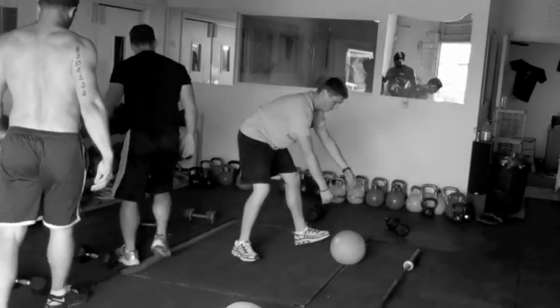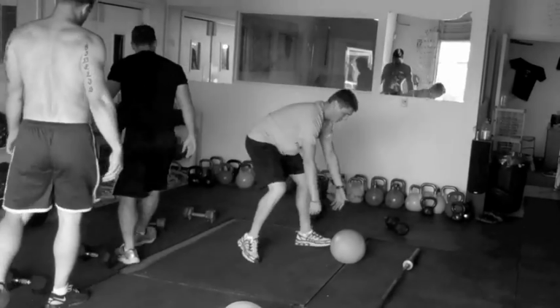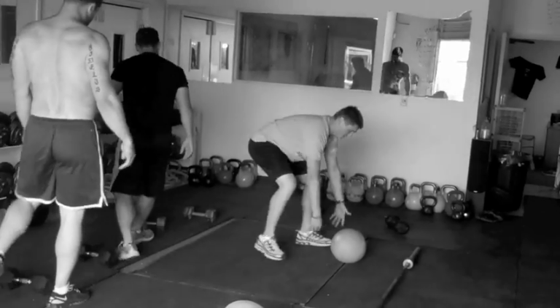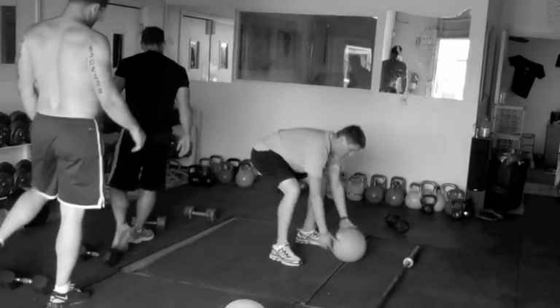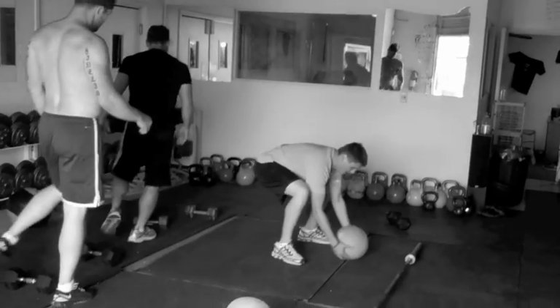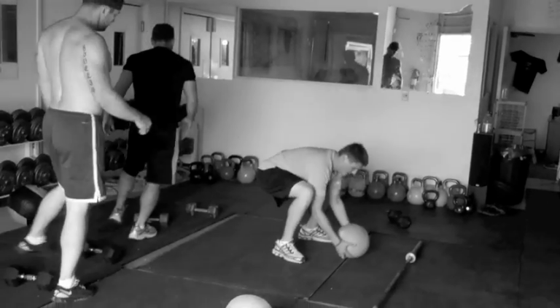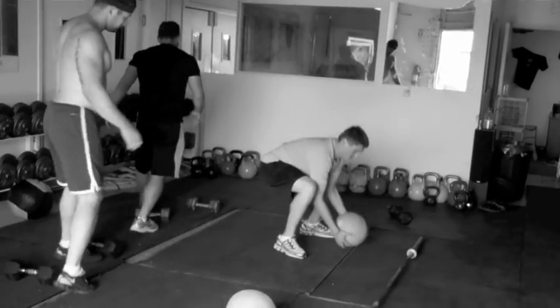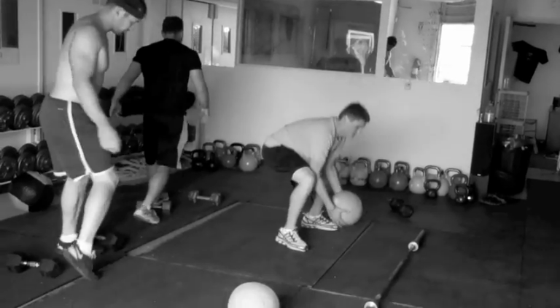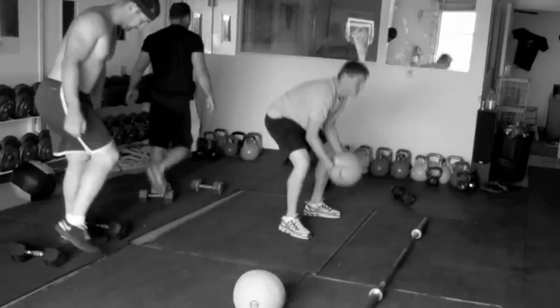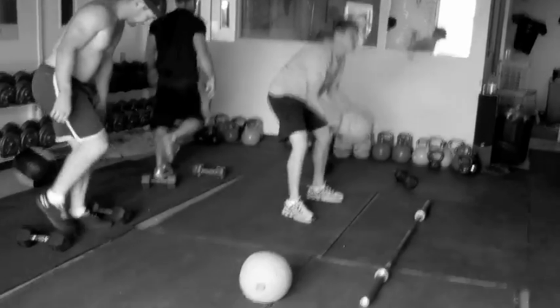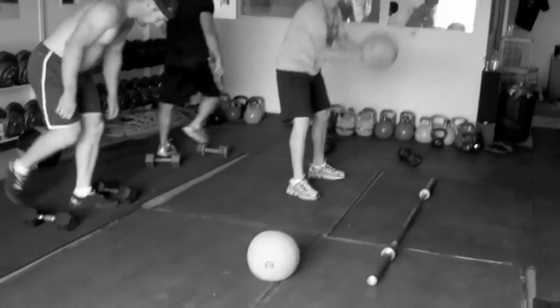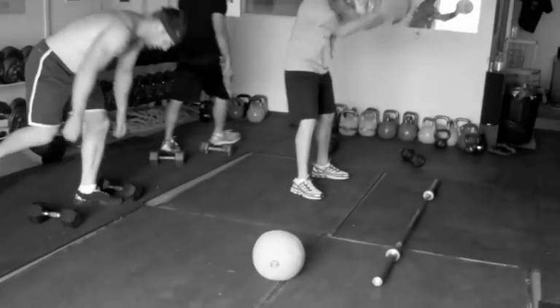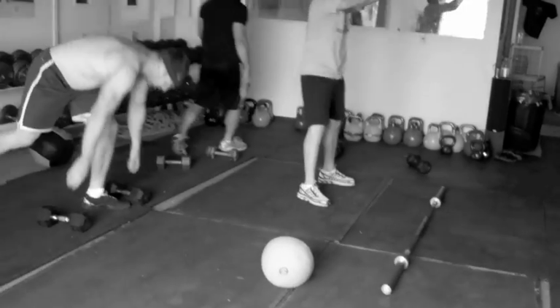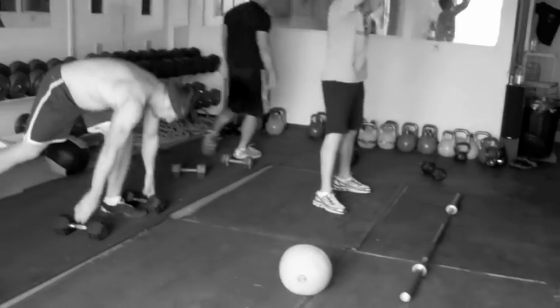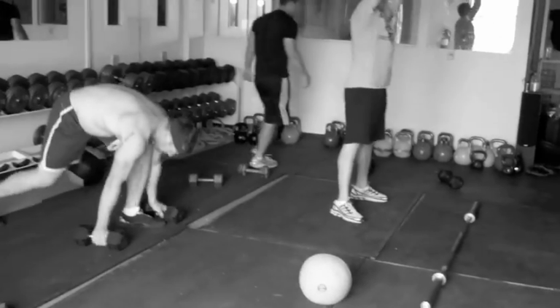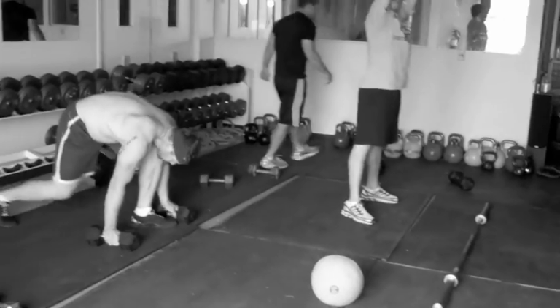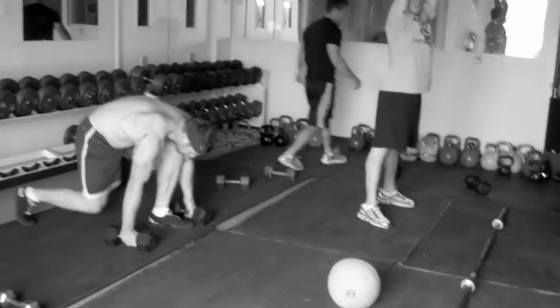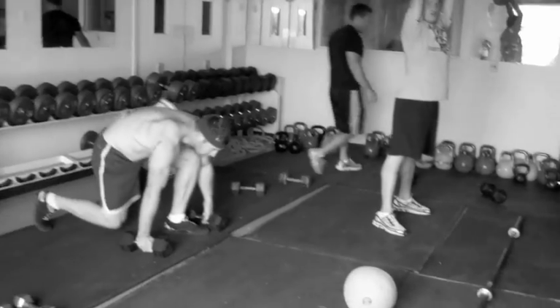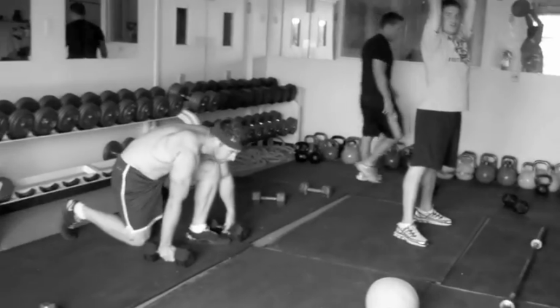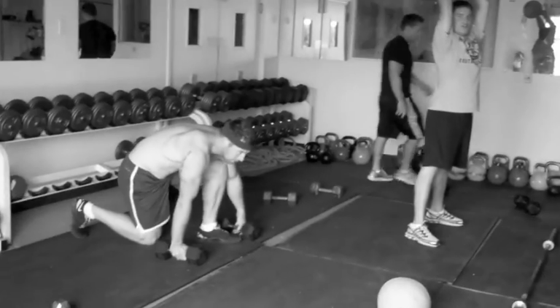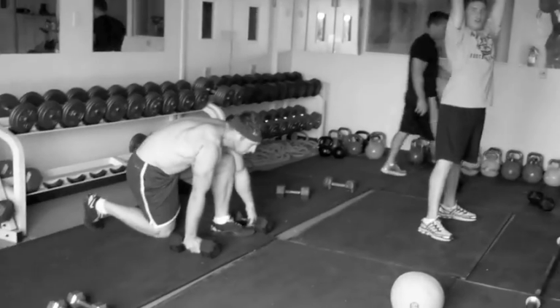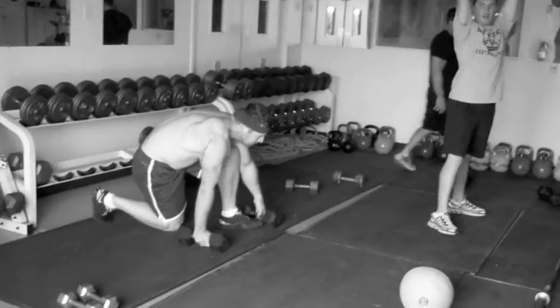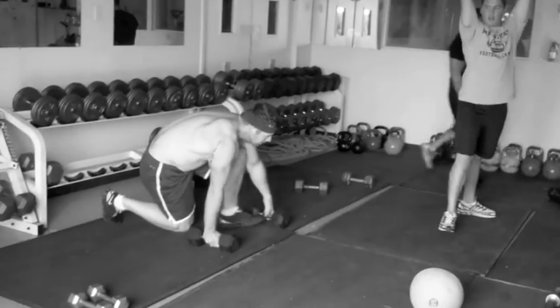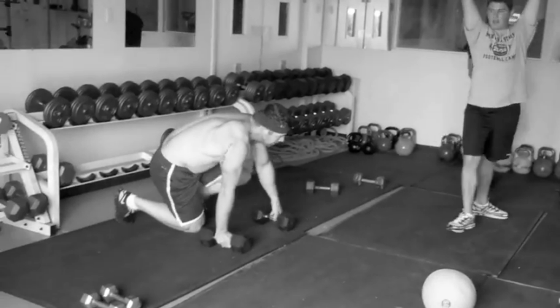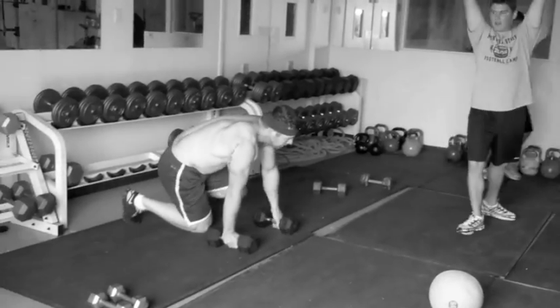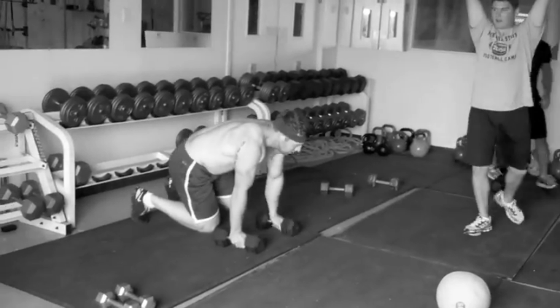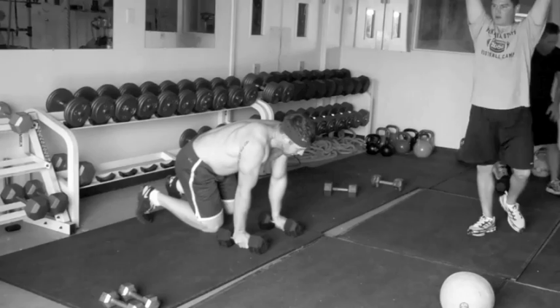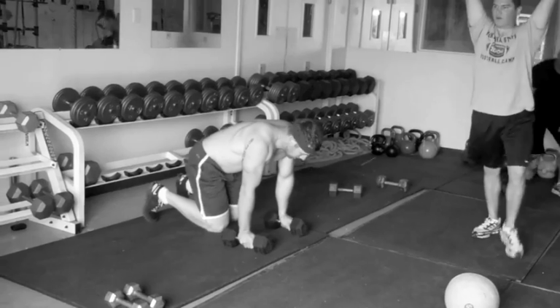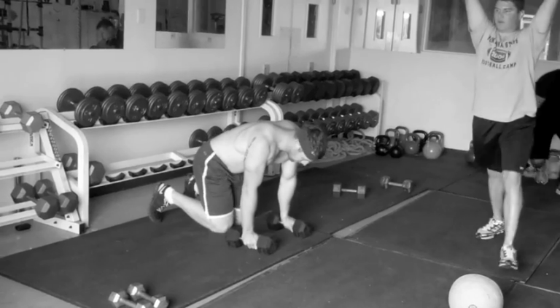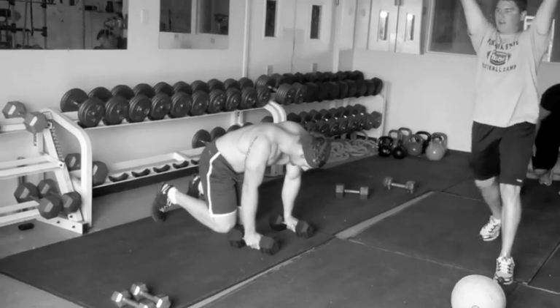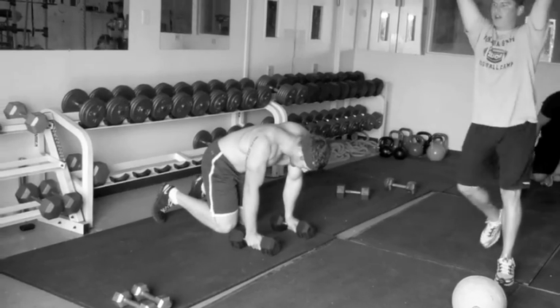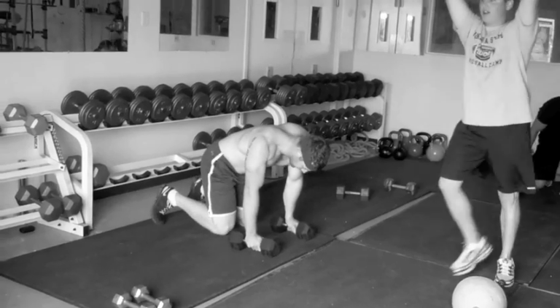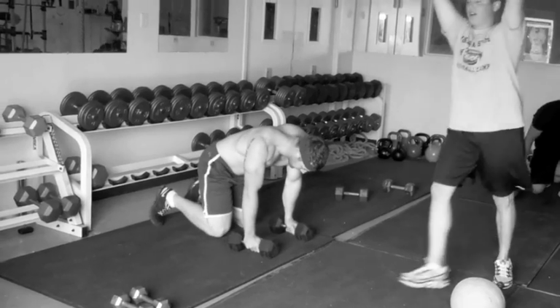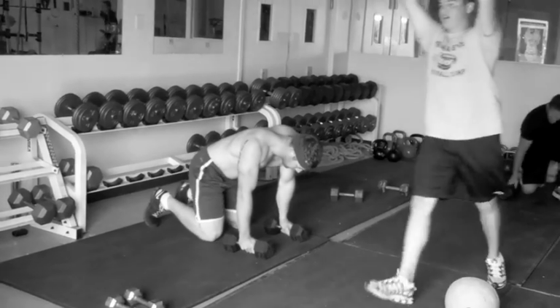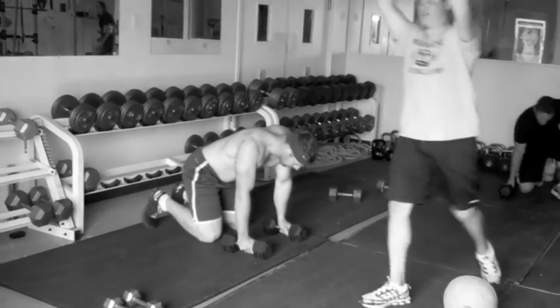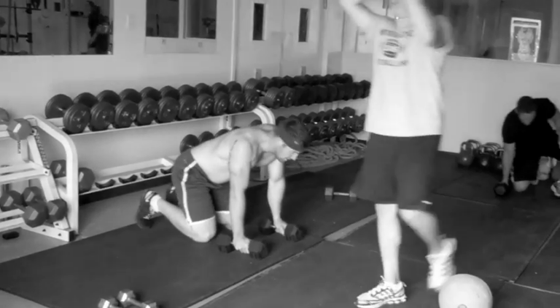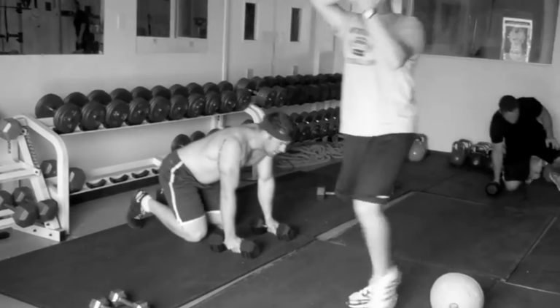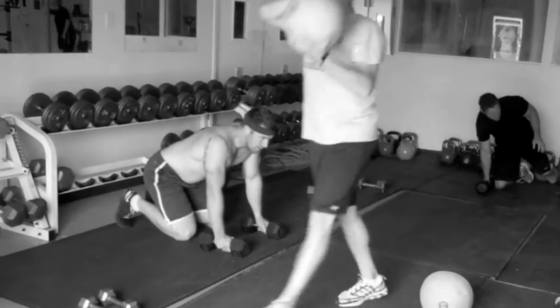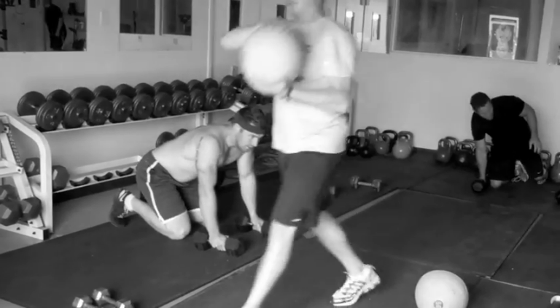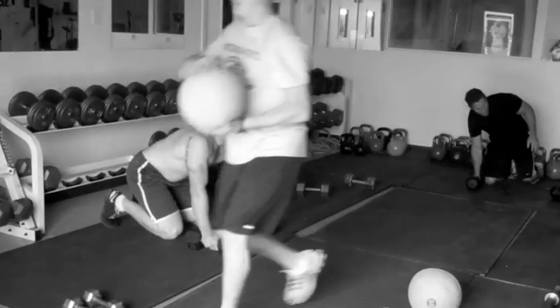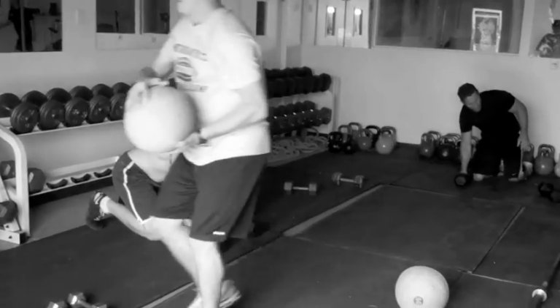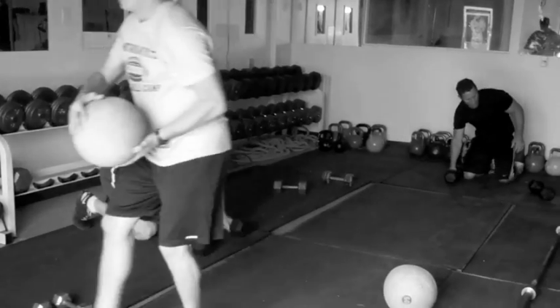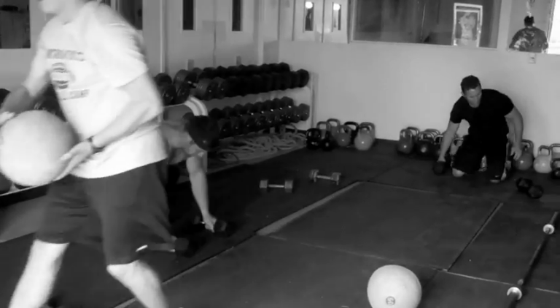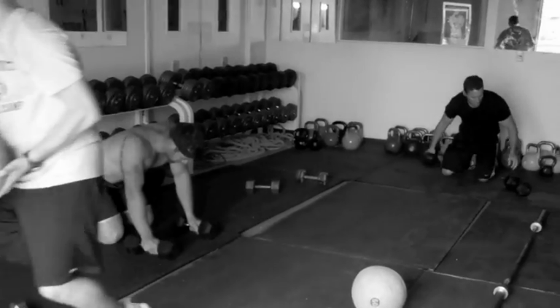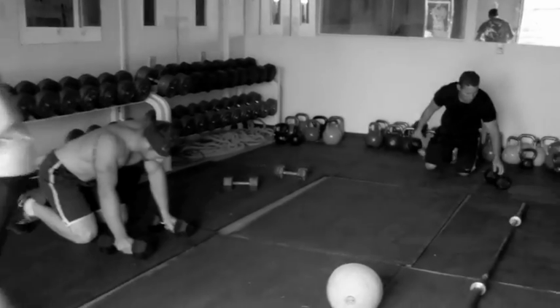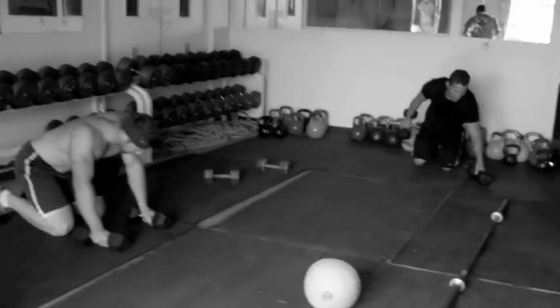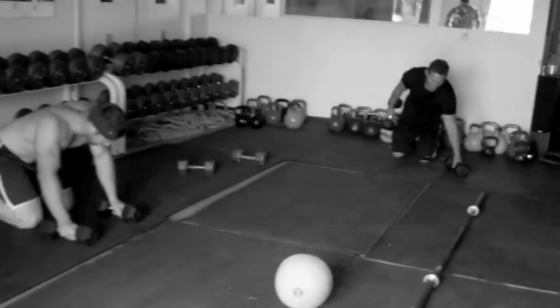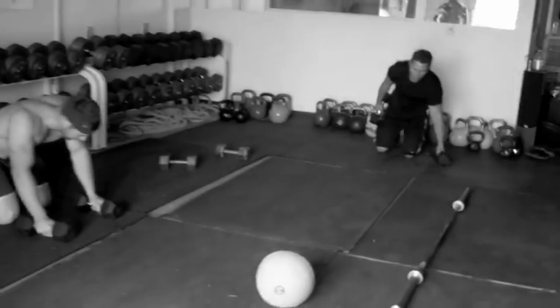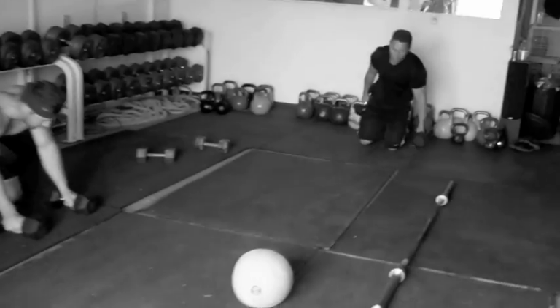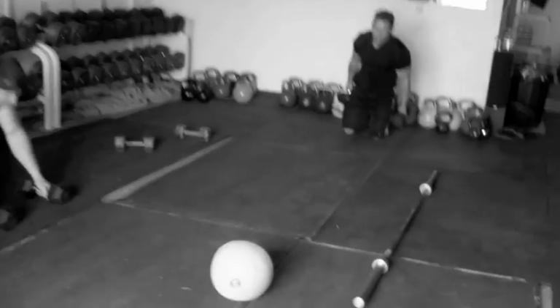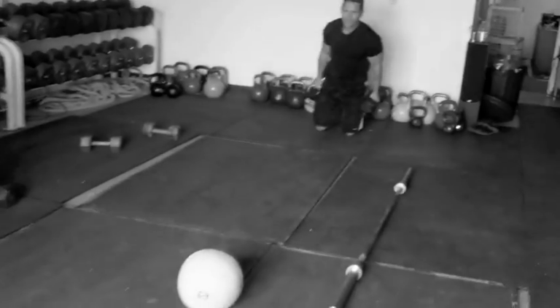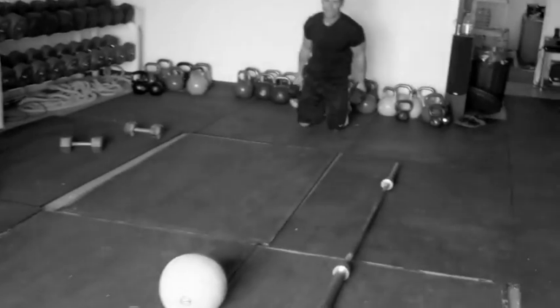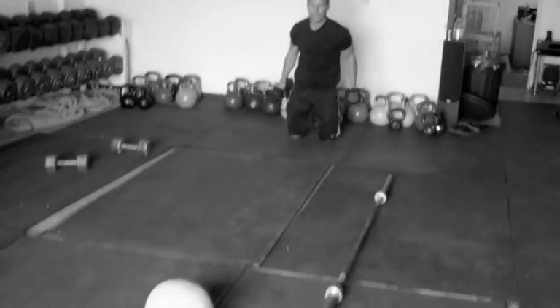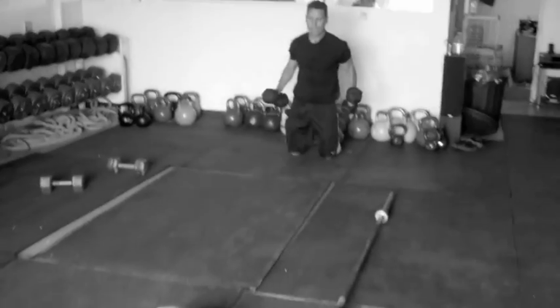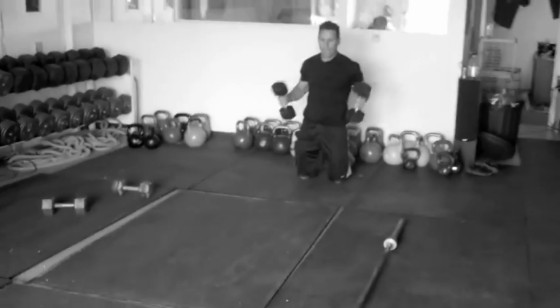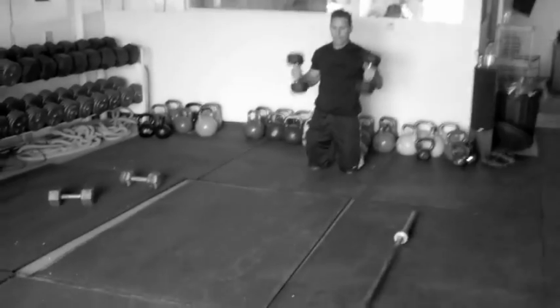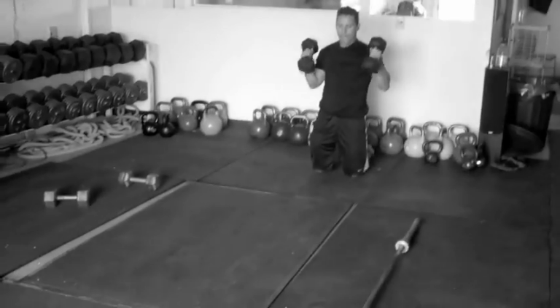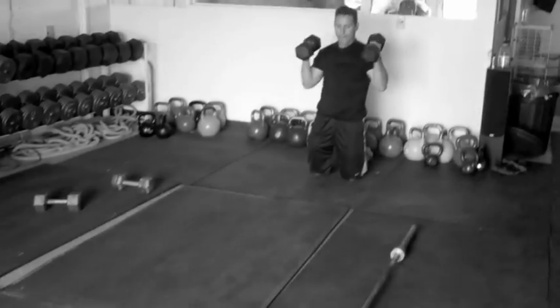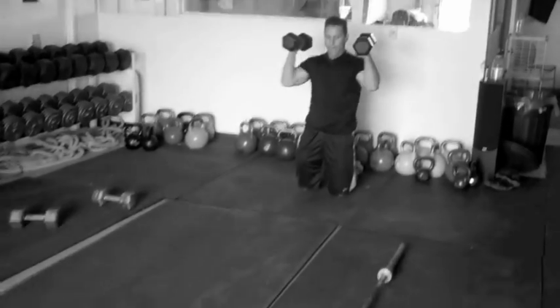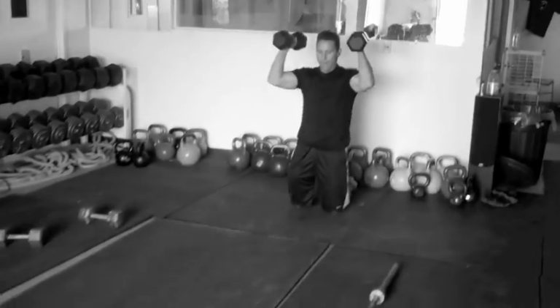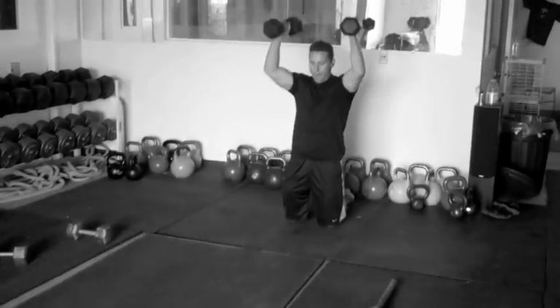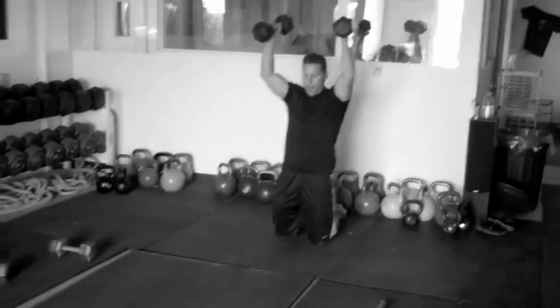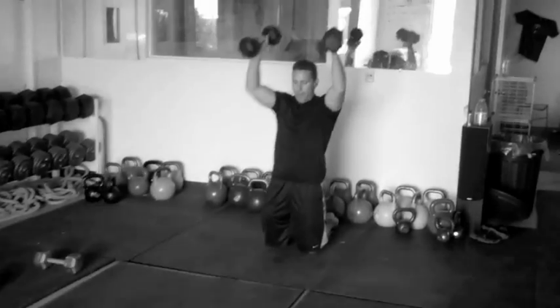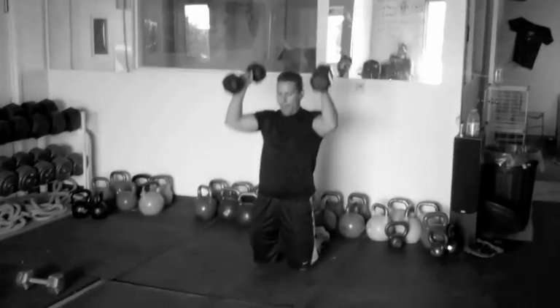Derek, go ahead and use the other one. The other one? Yup. The one? The 50 pounders.